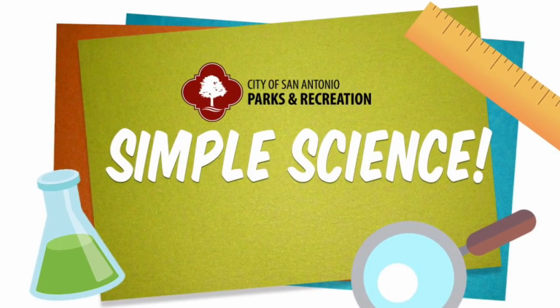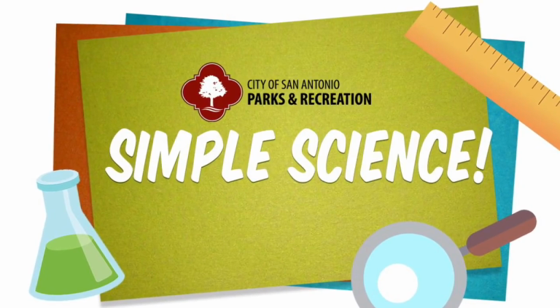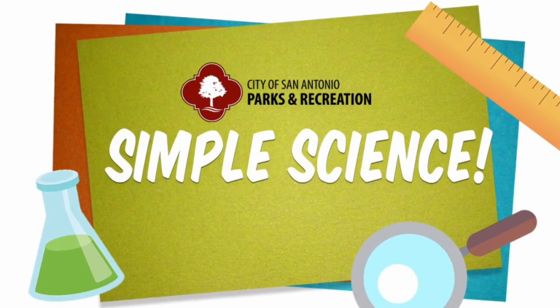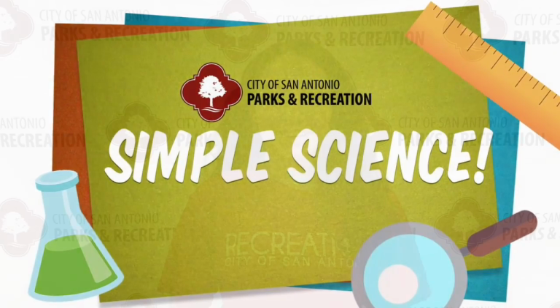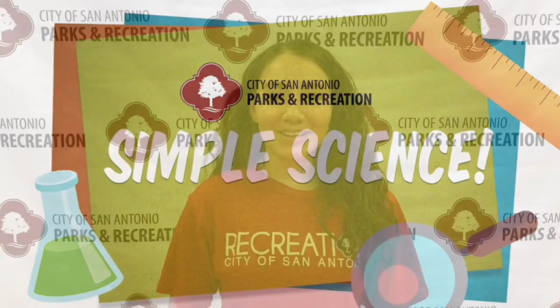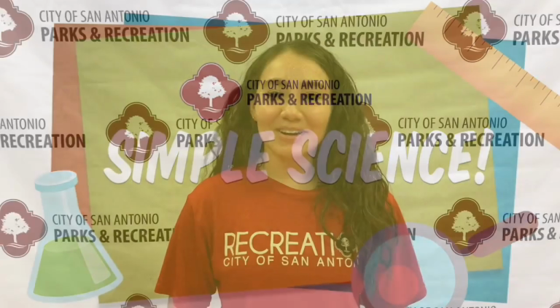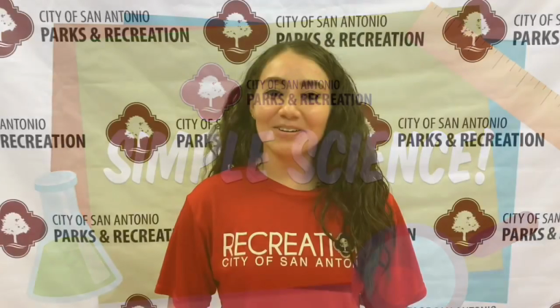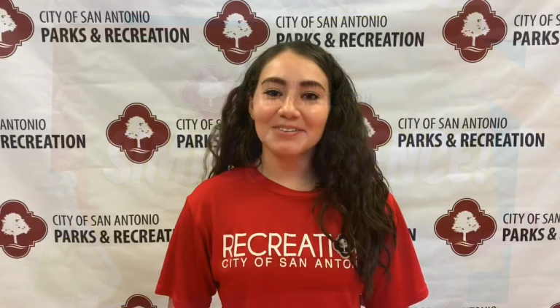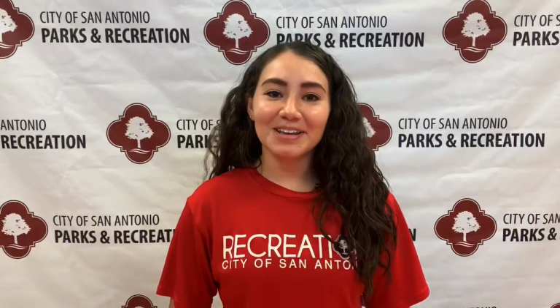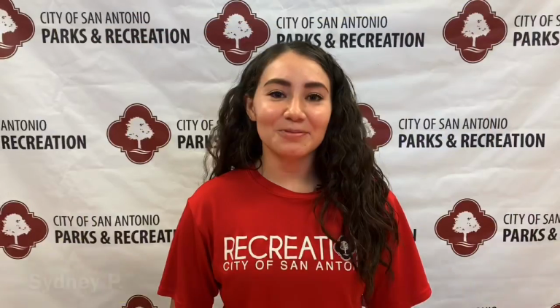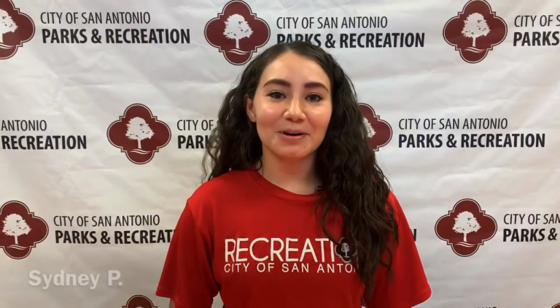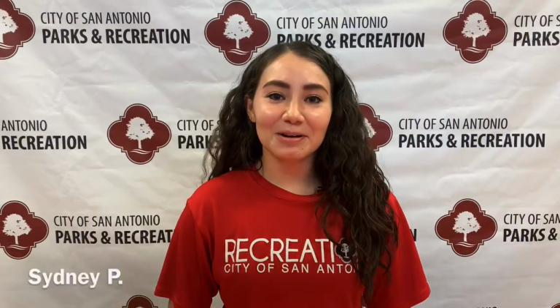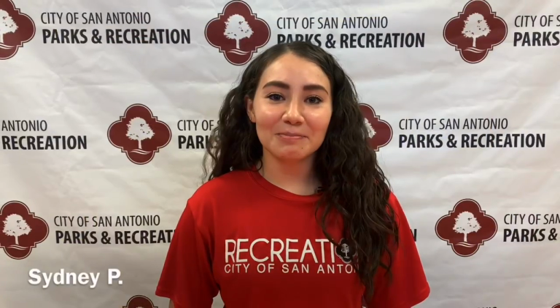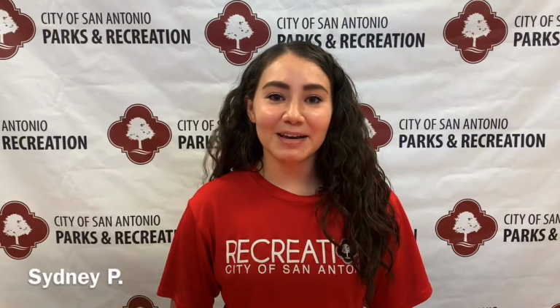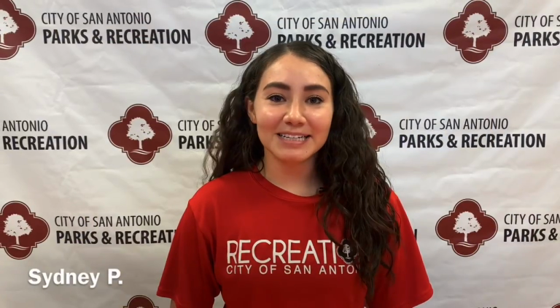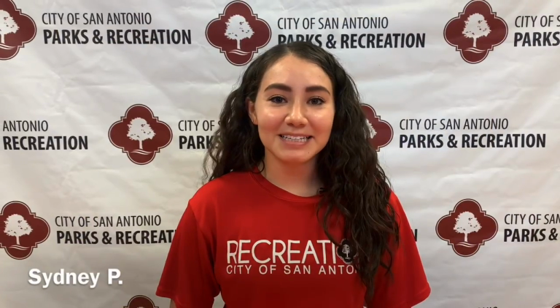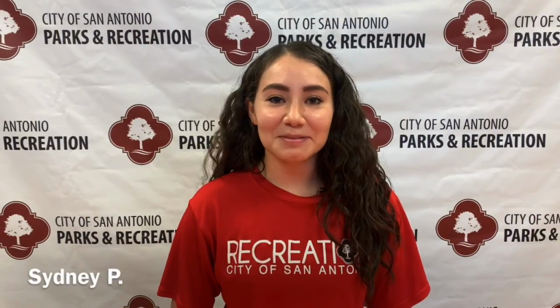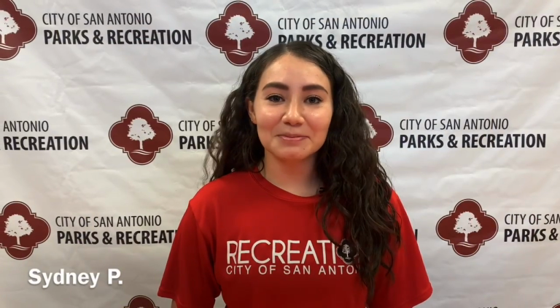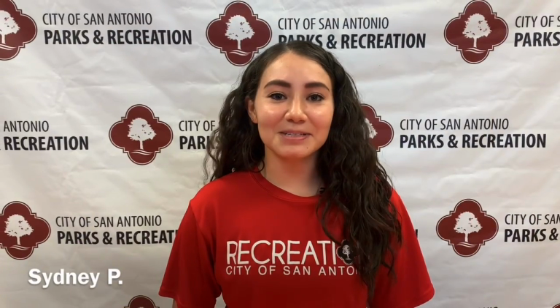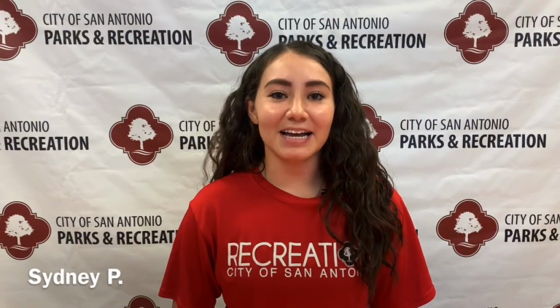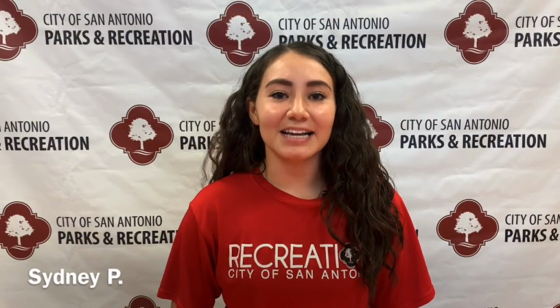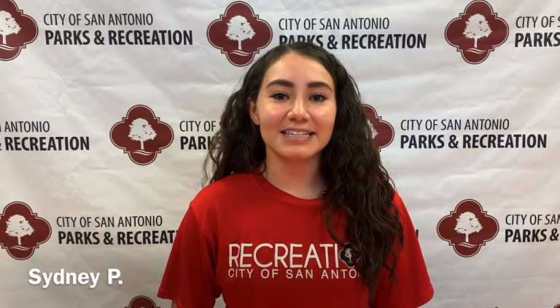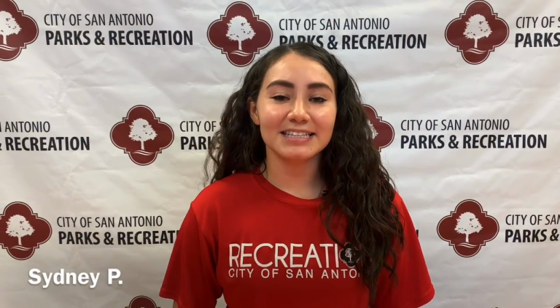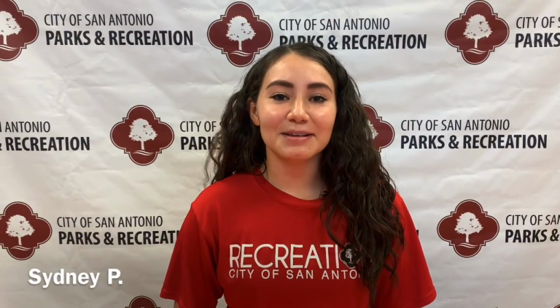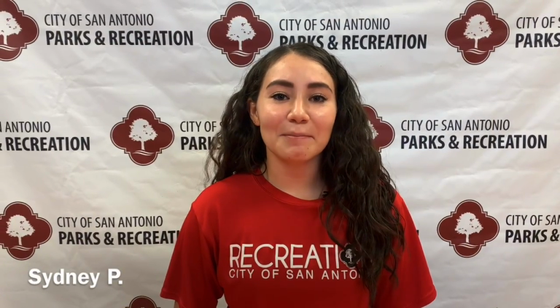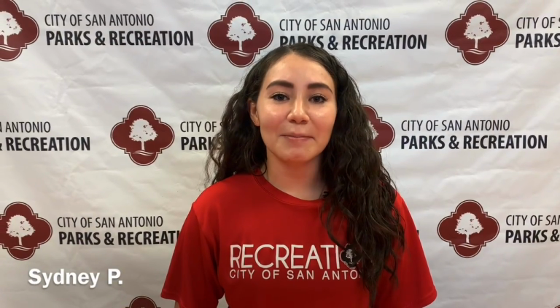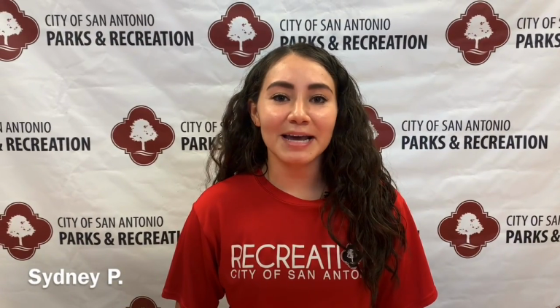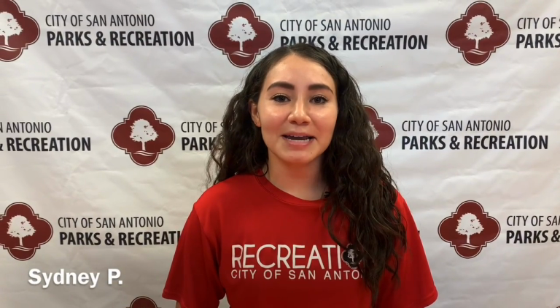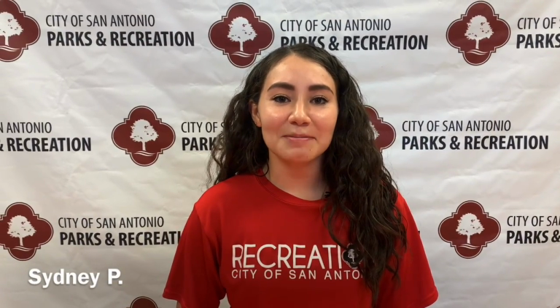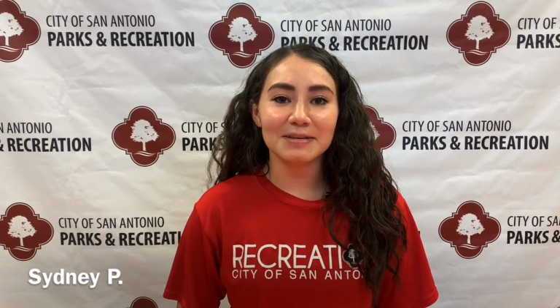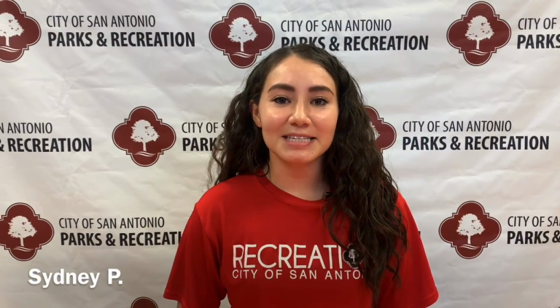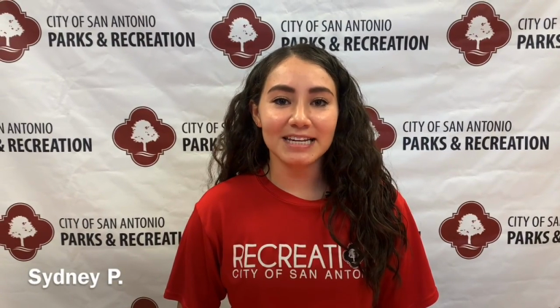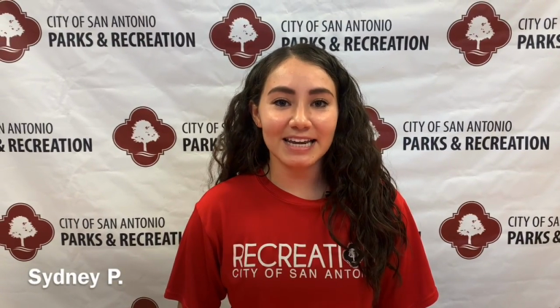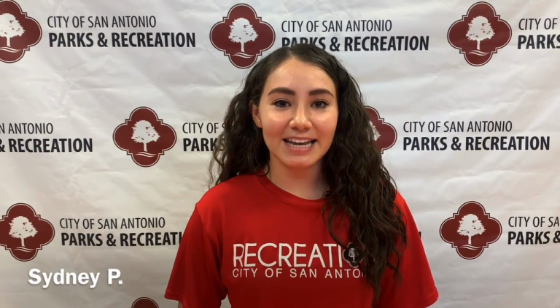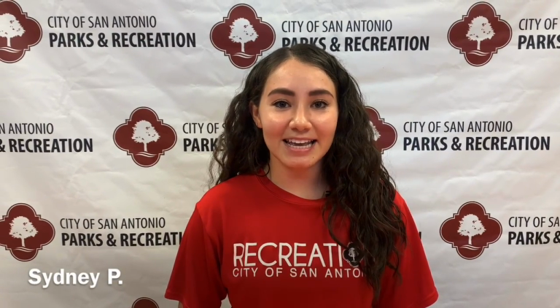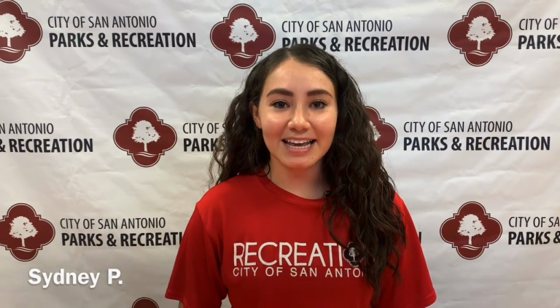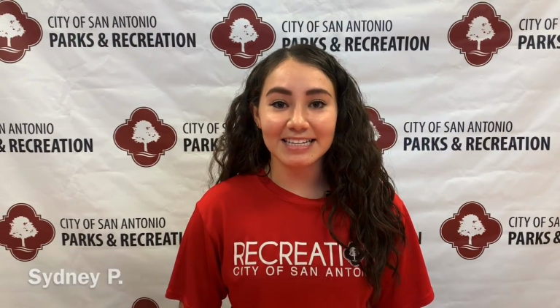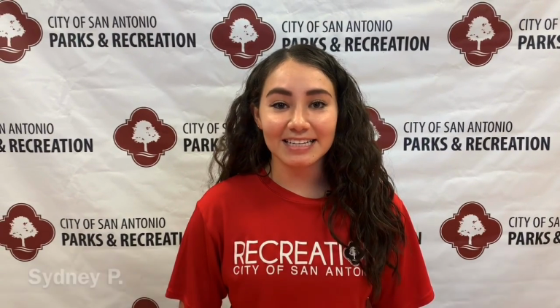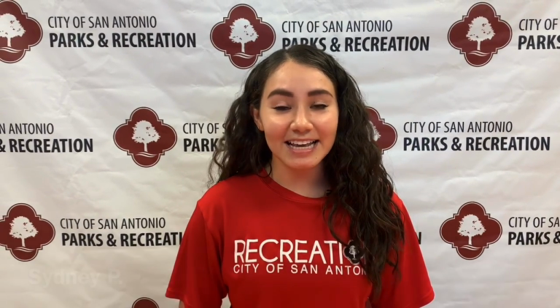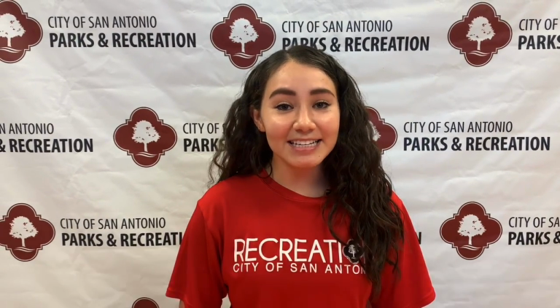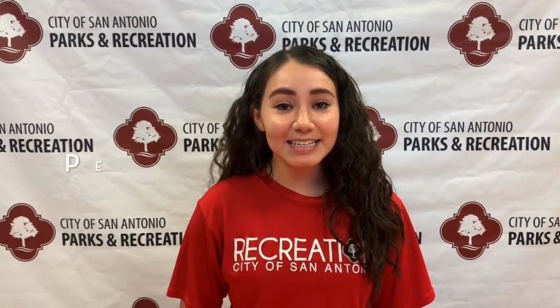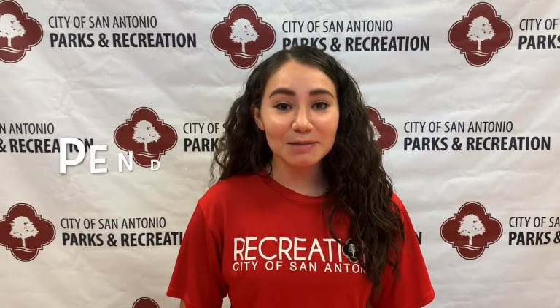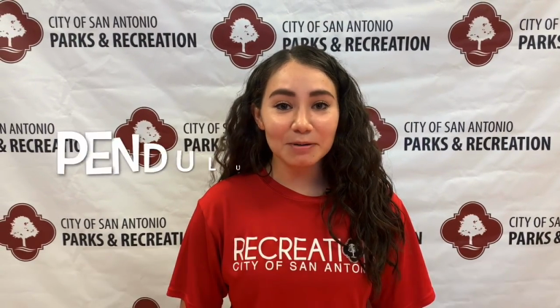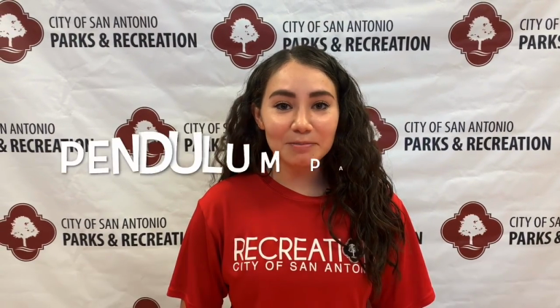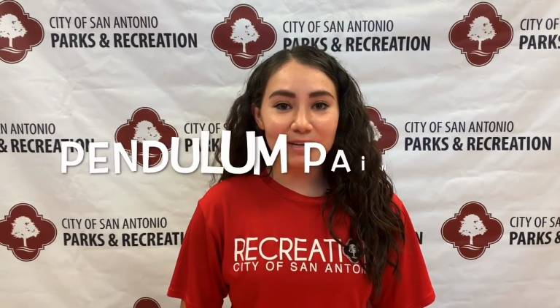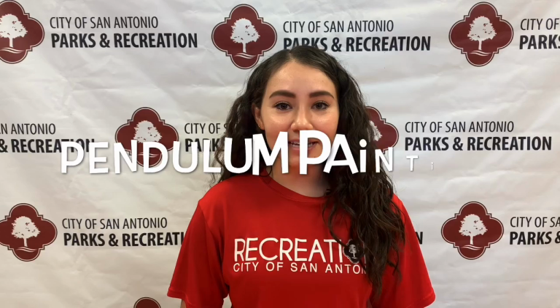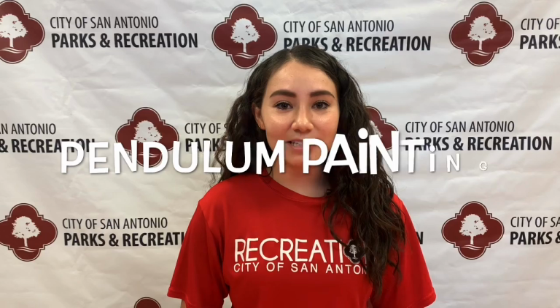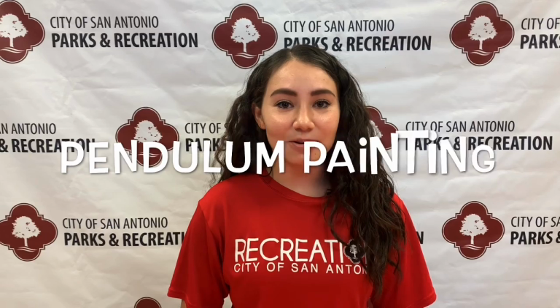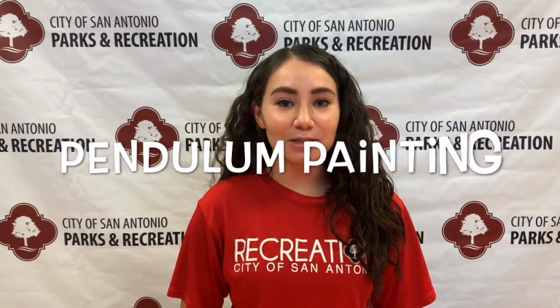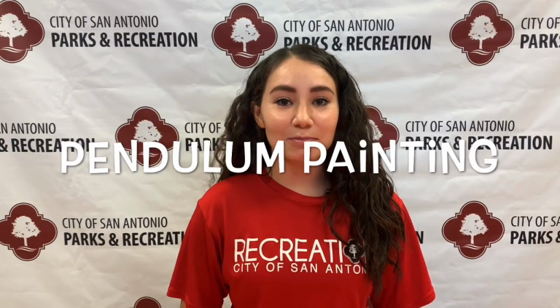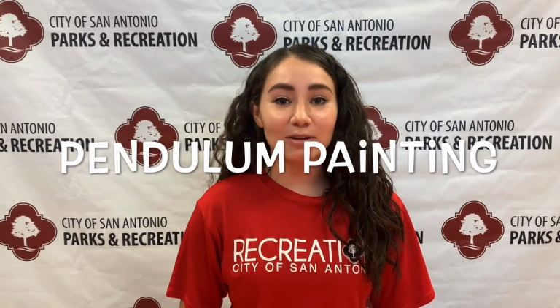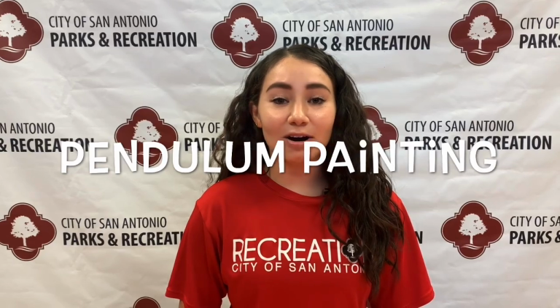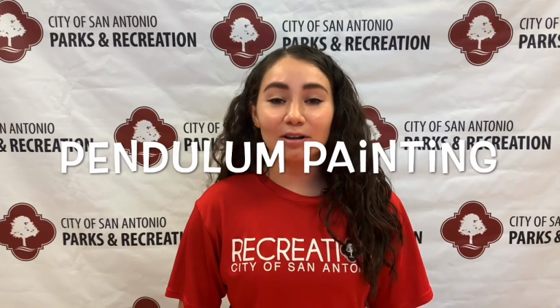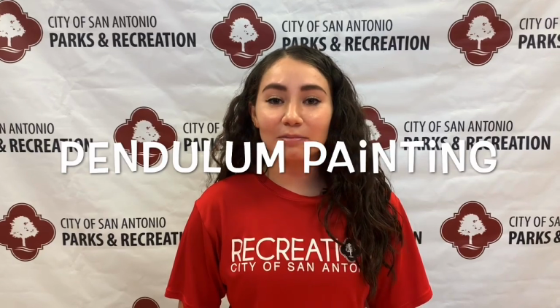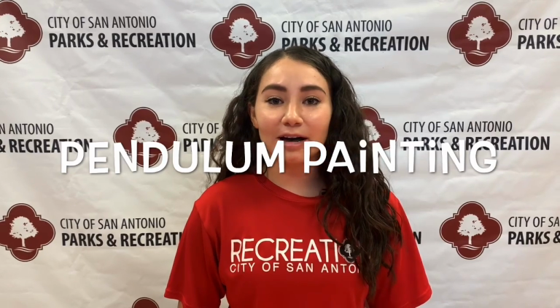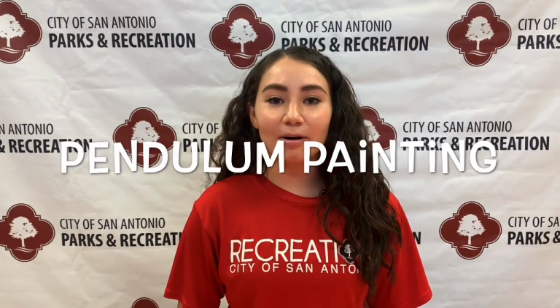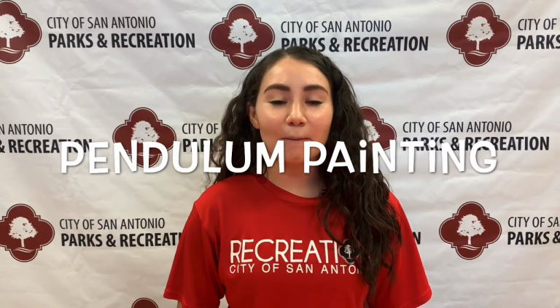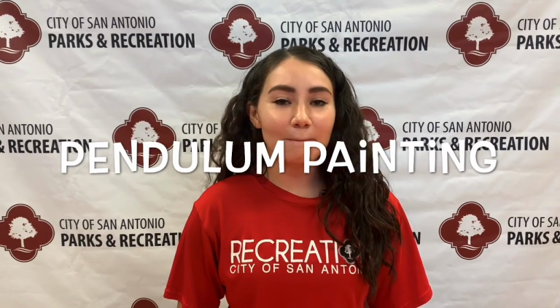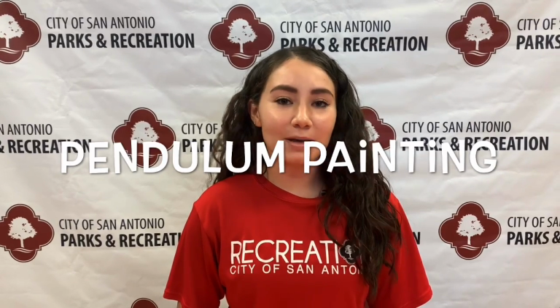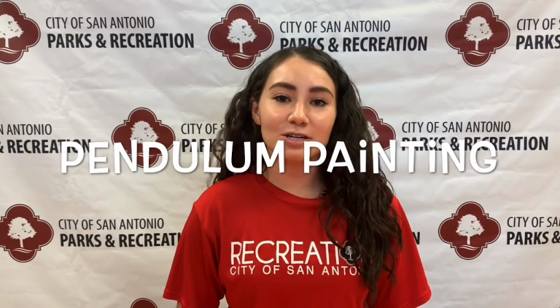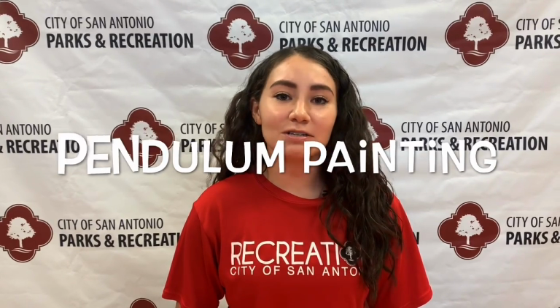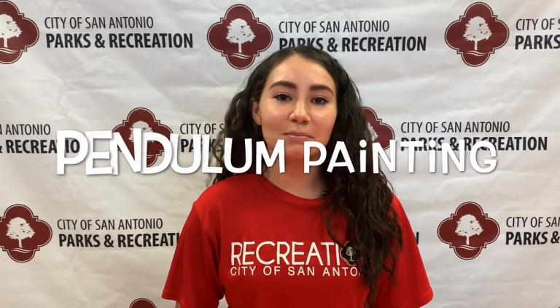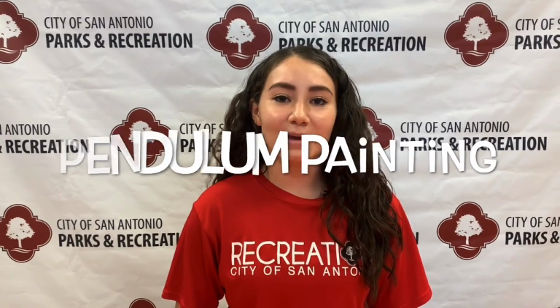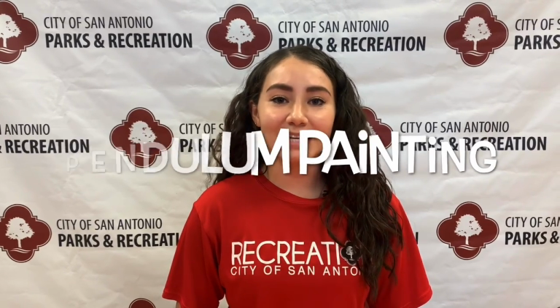Hello and welcome back to Simple Science. My name is Sydney and today's experiment is going to be all about pendulum painting.